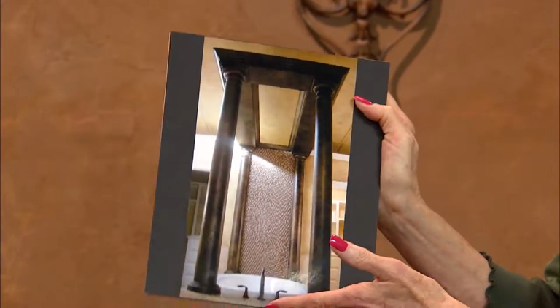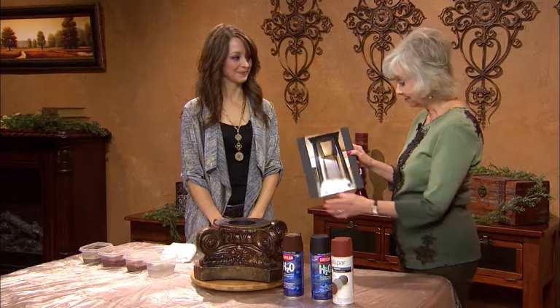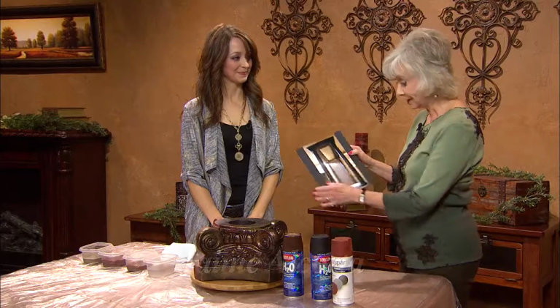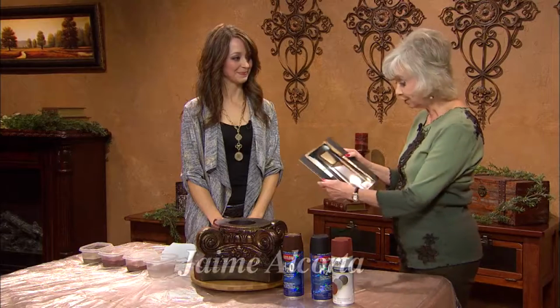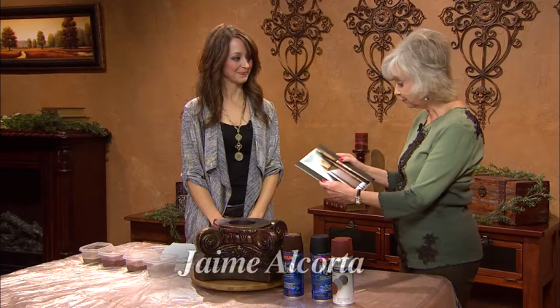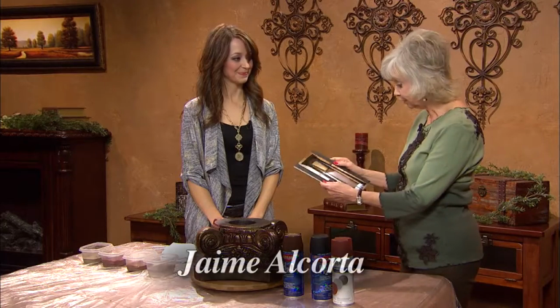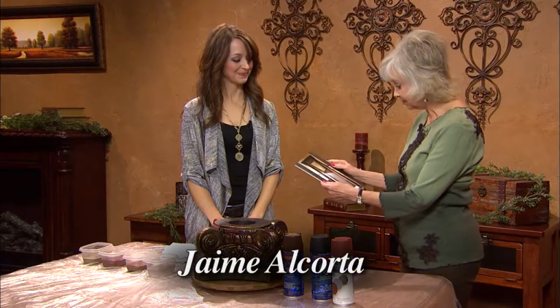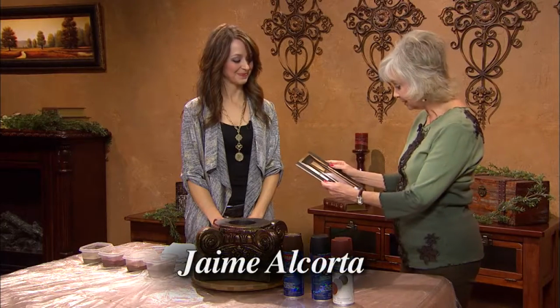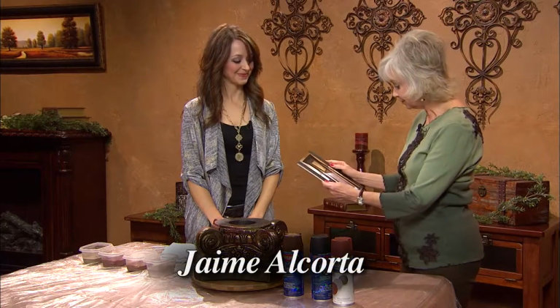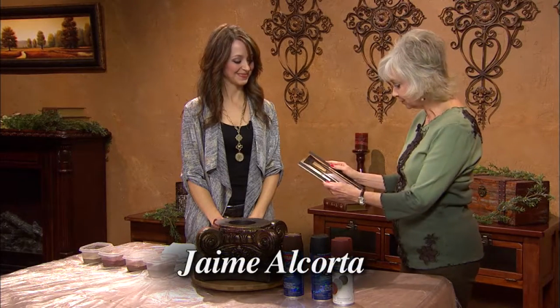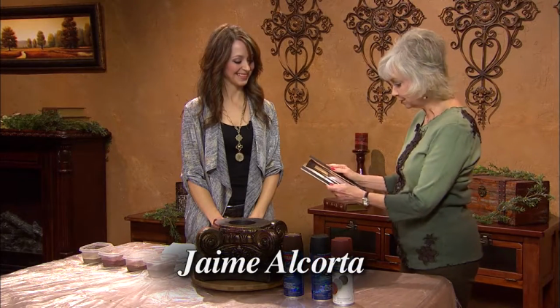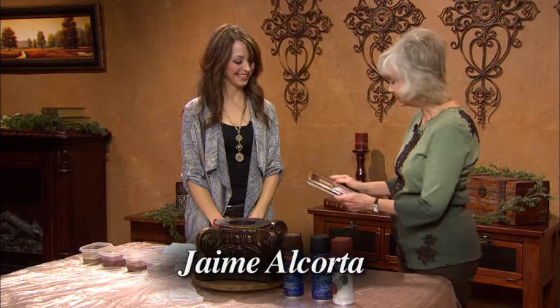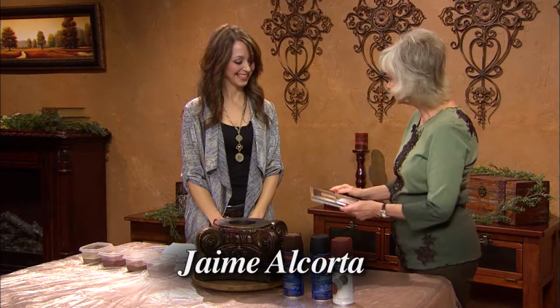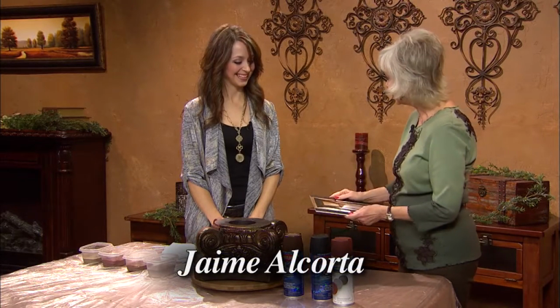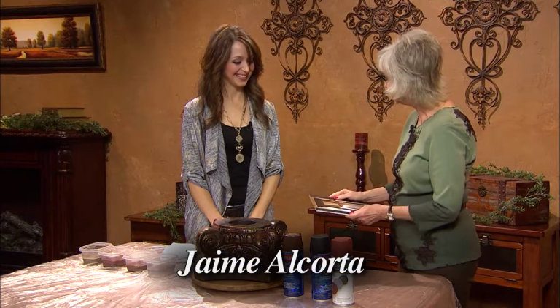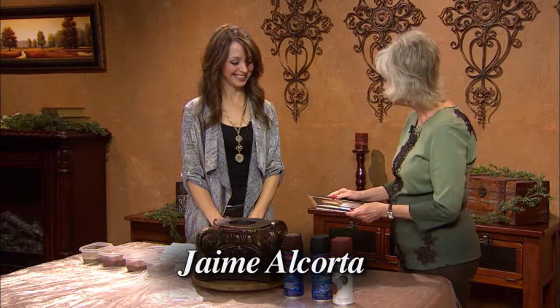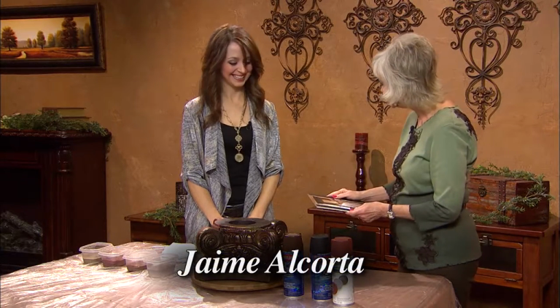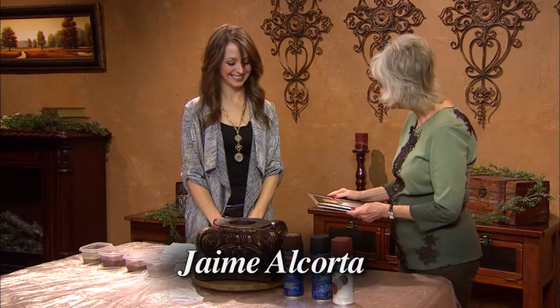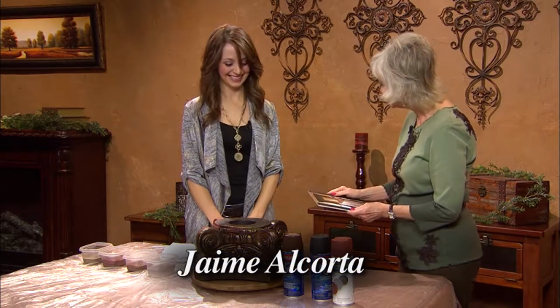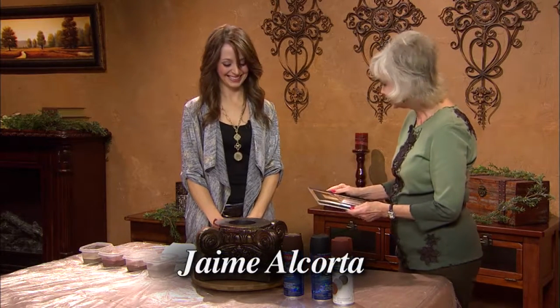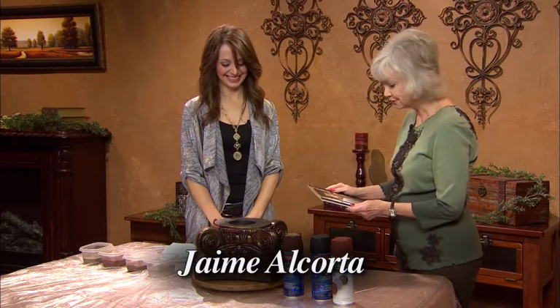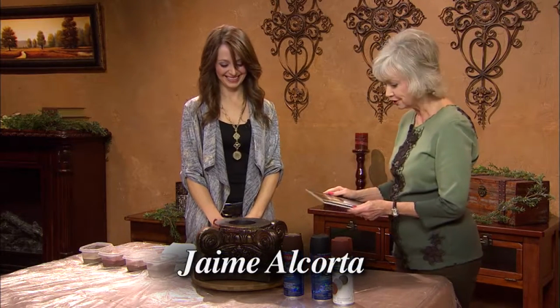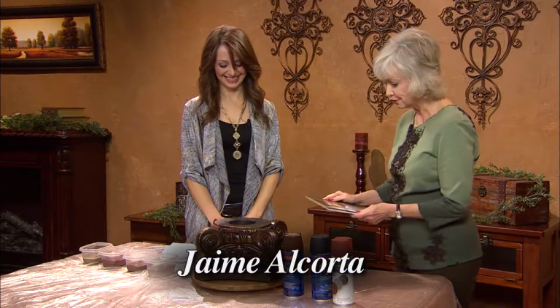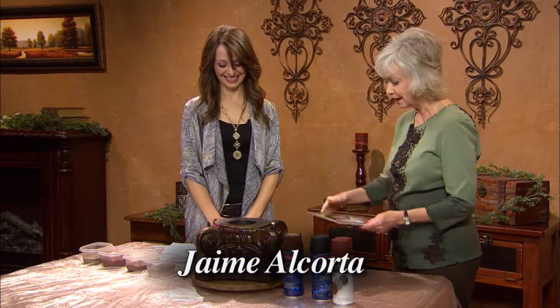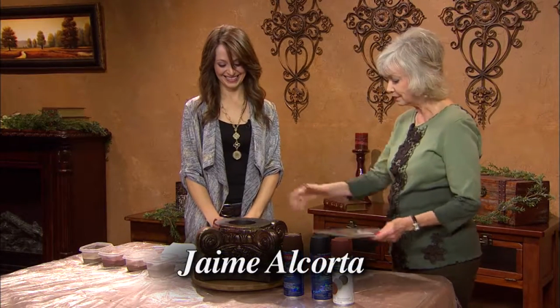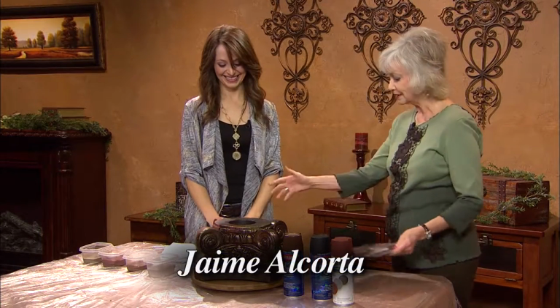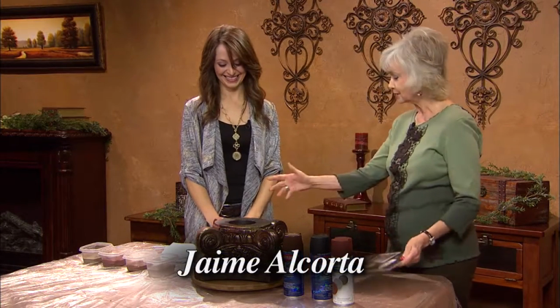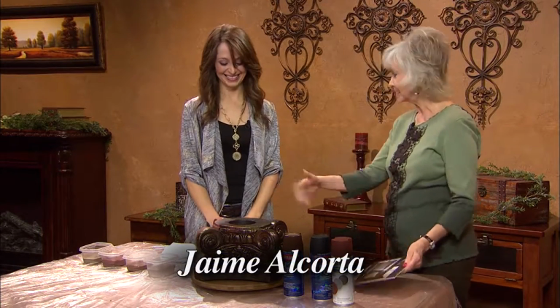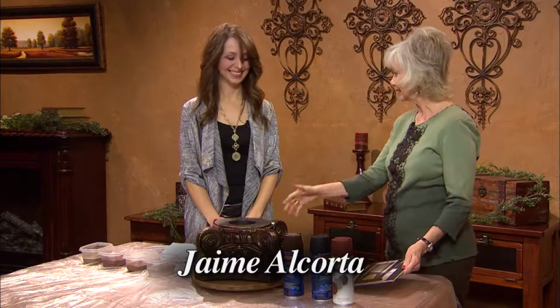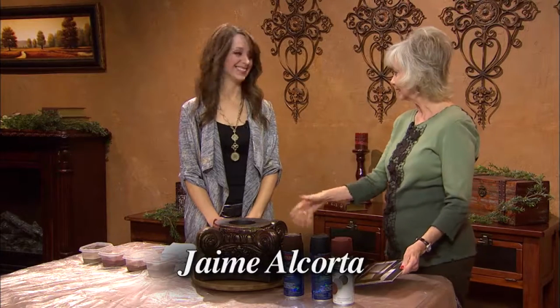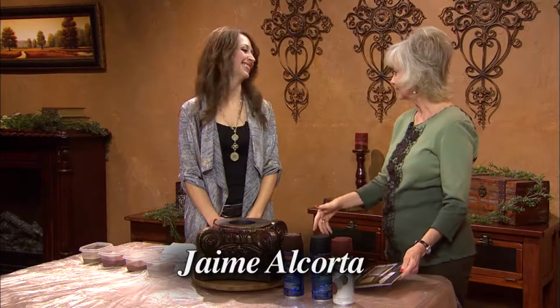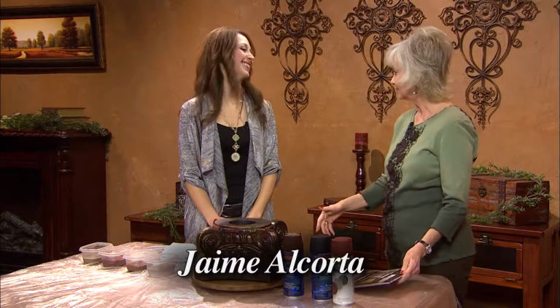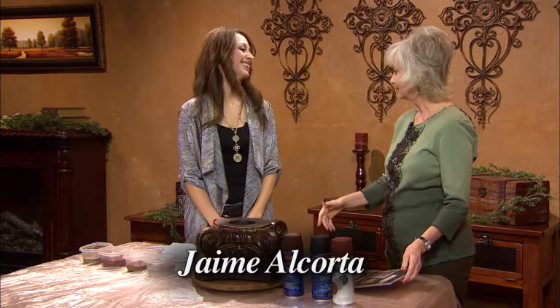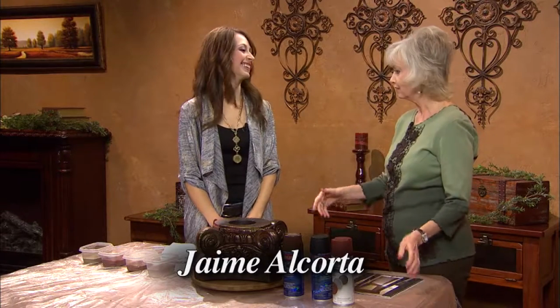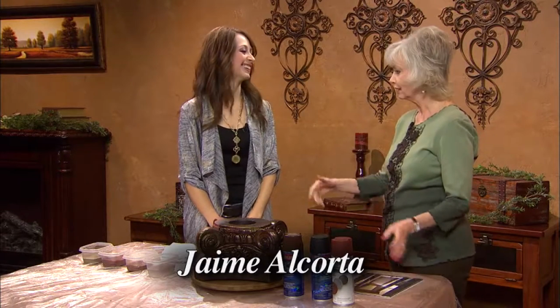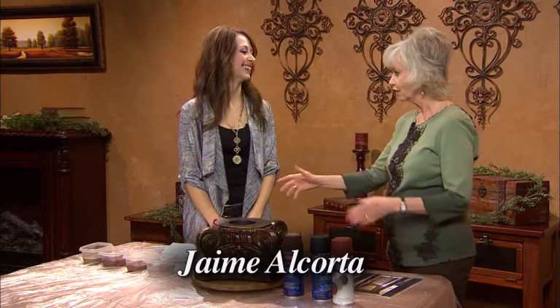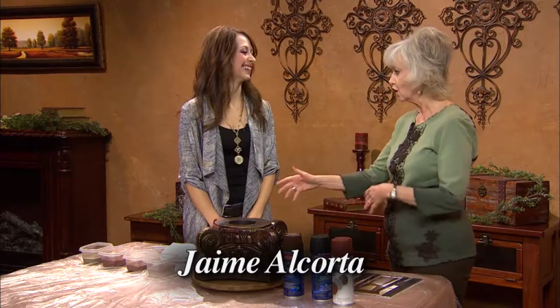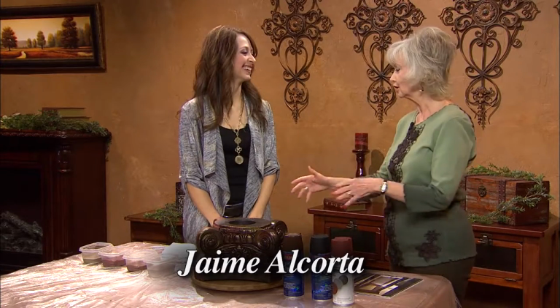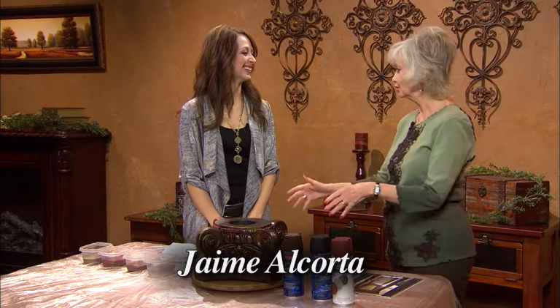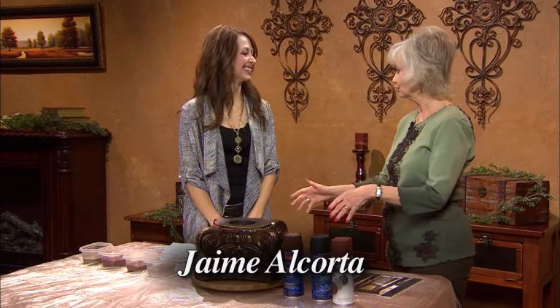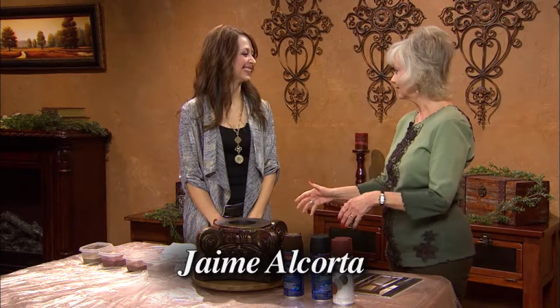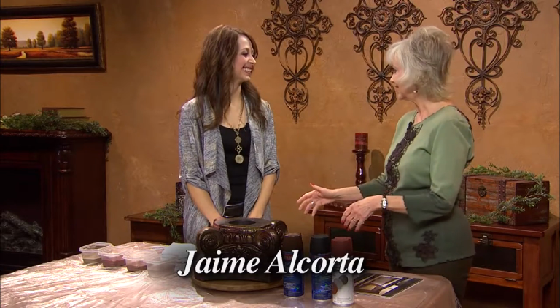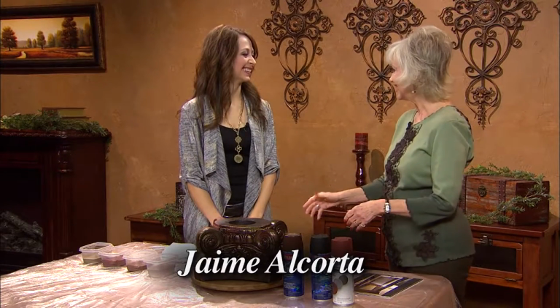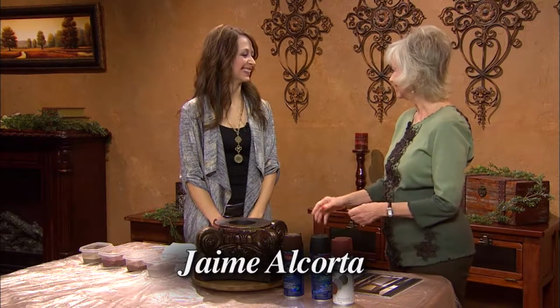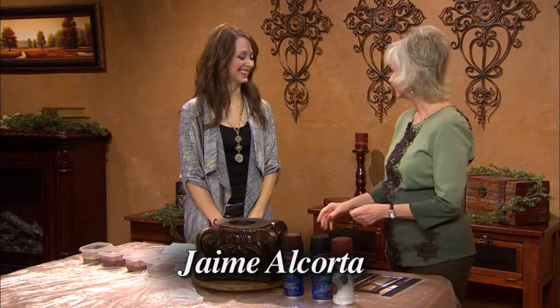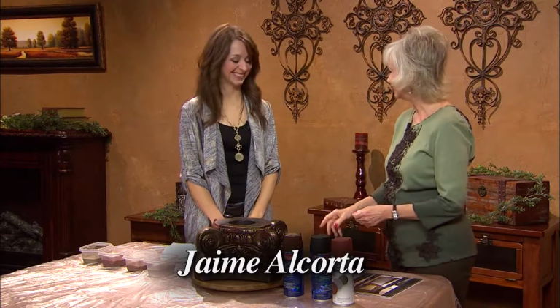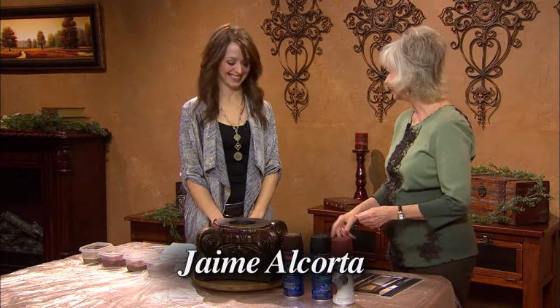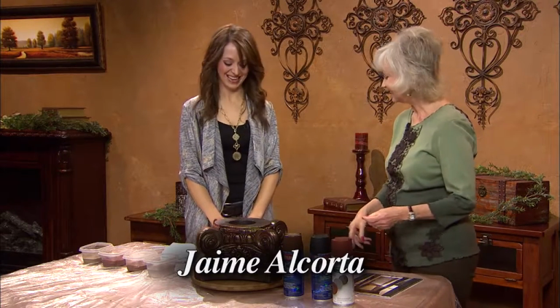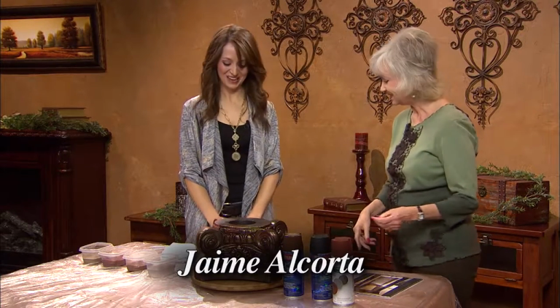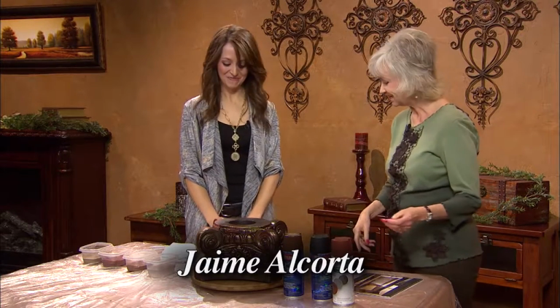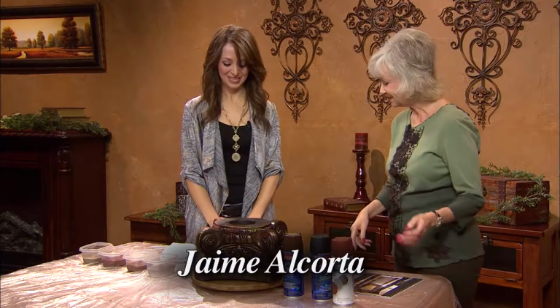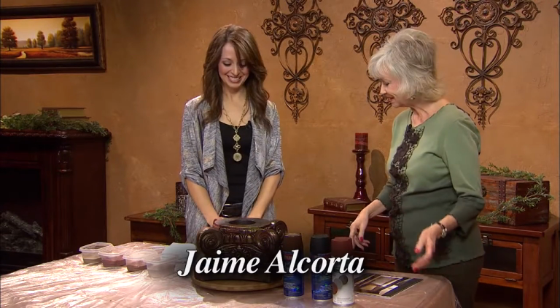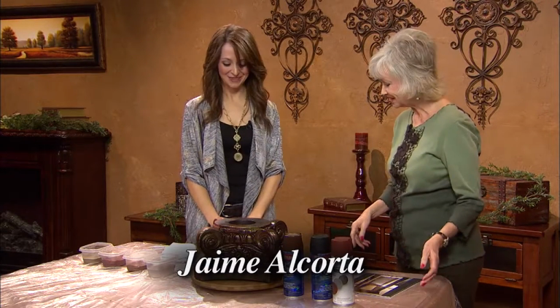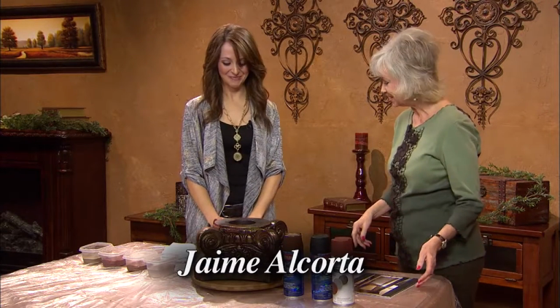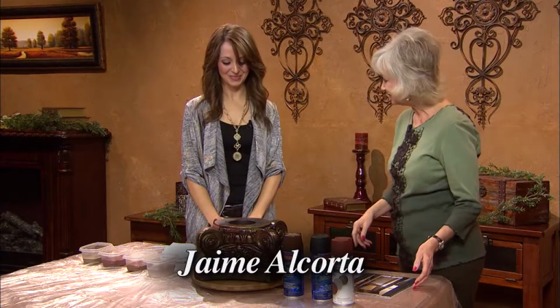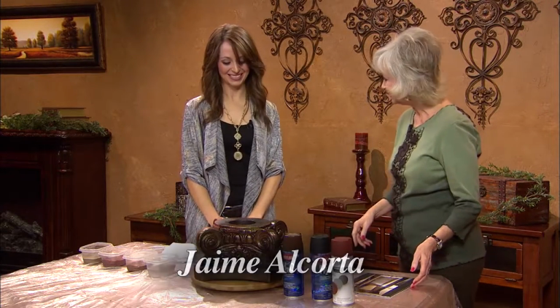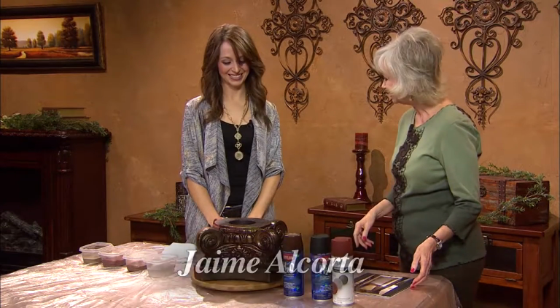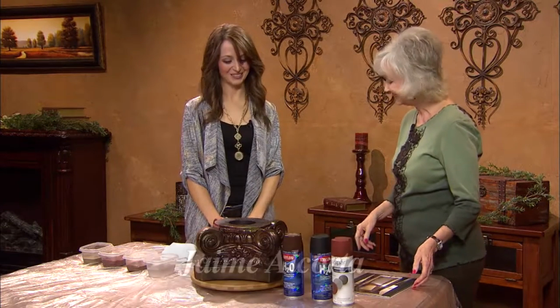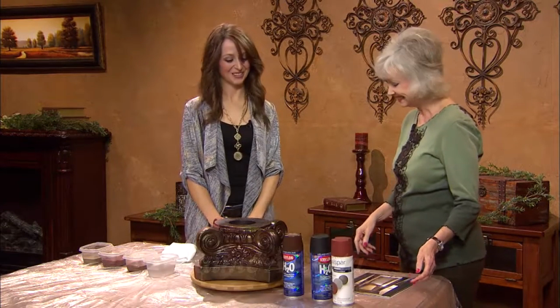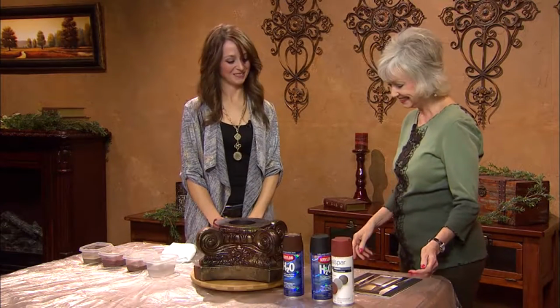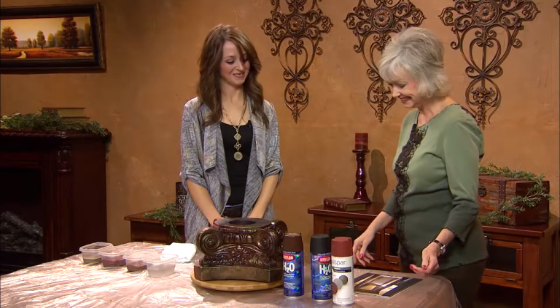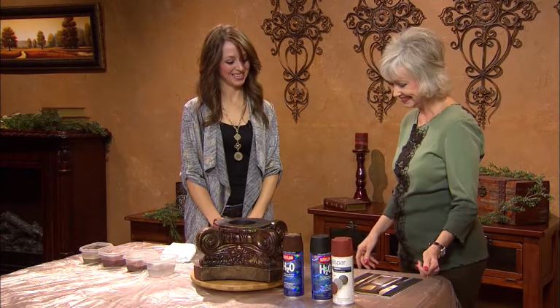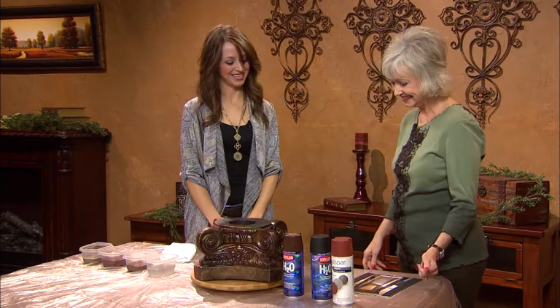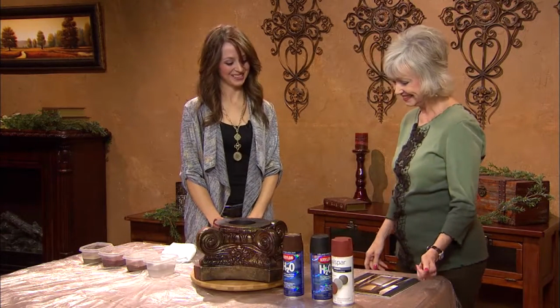Thank you very much for showing us how easy it is to do. I was expecting it to be very long and drawn out. Thank you very much, Jamie. You're welcome.